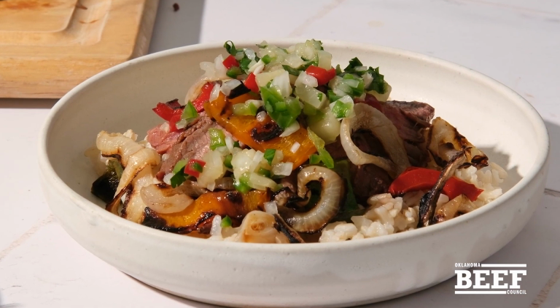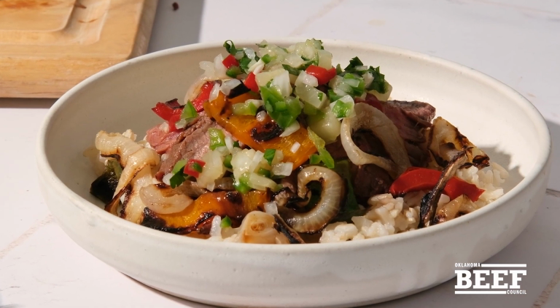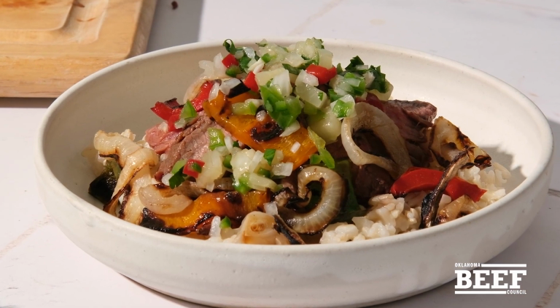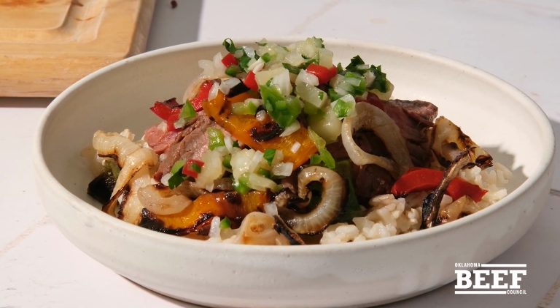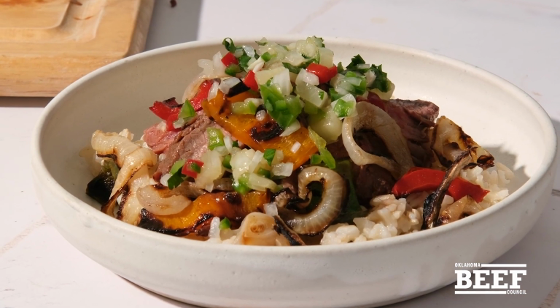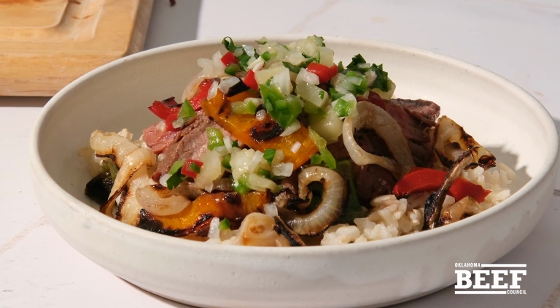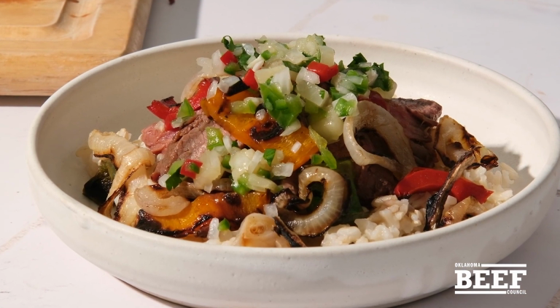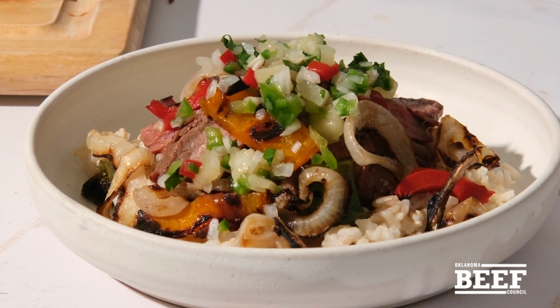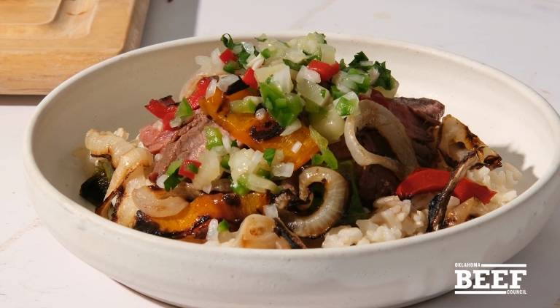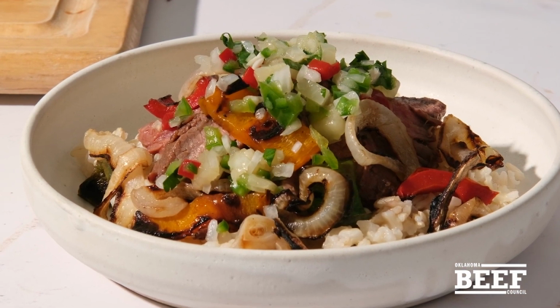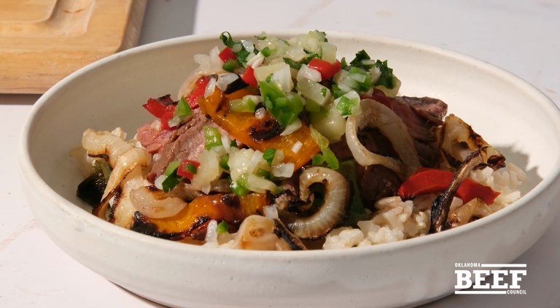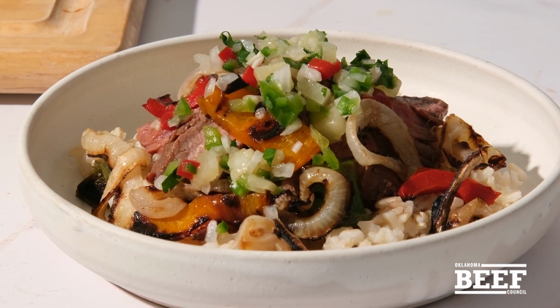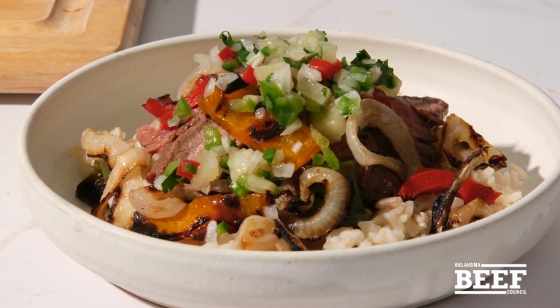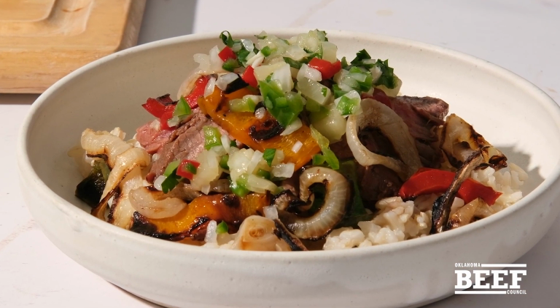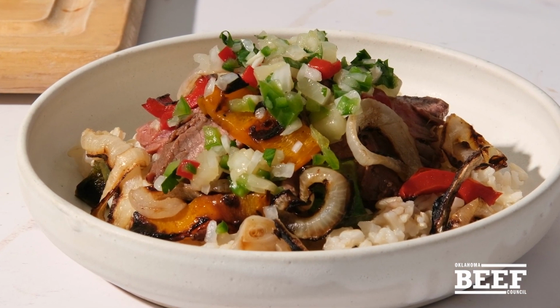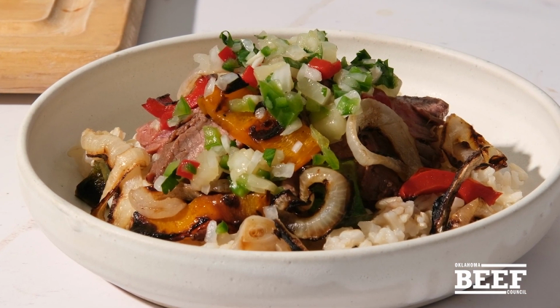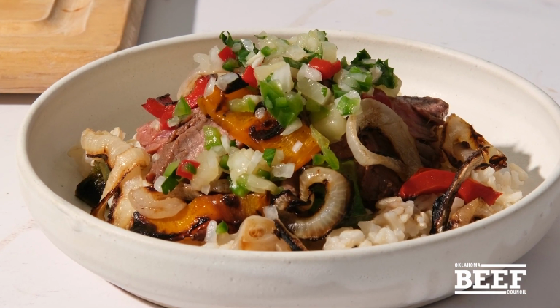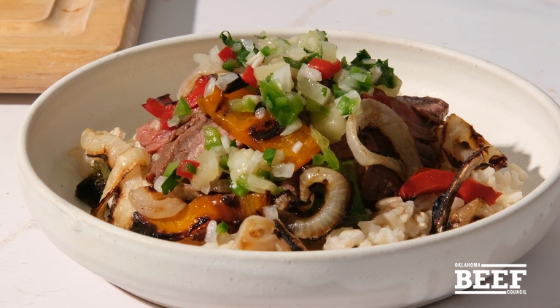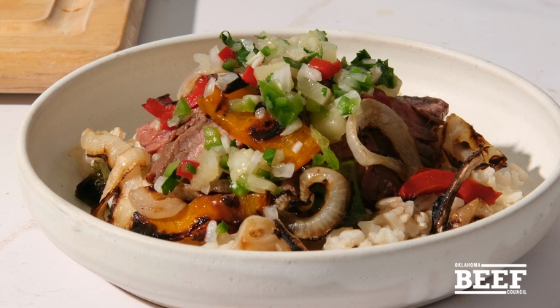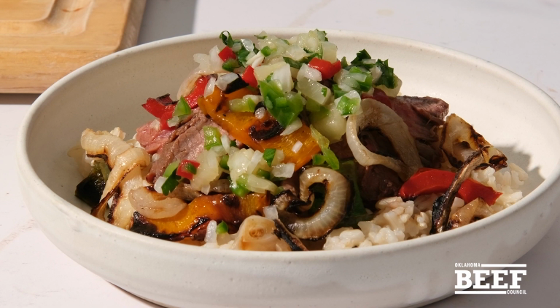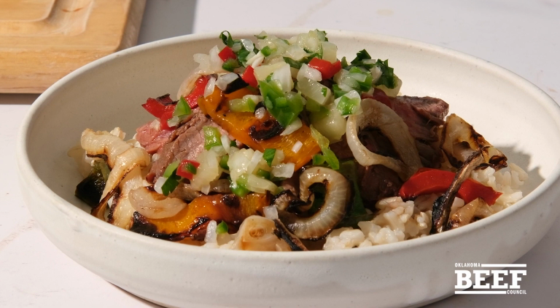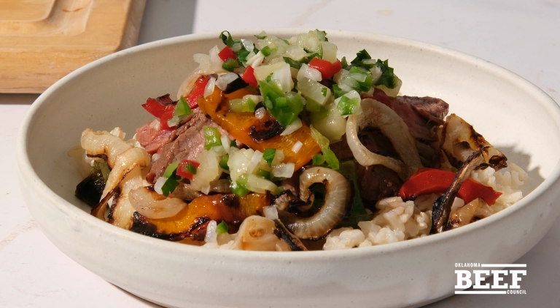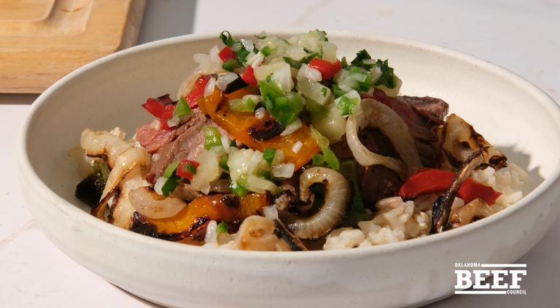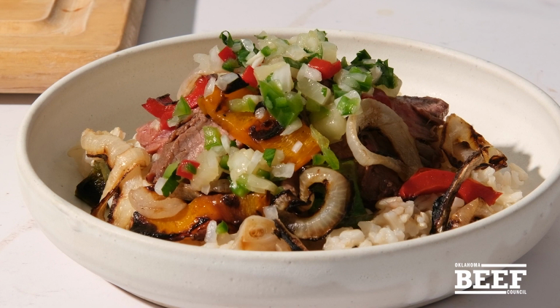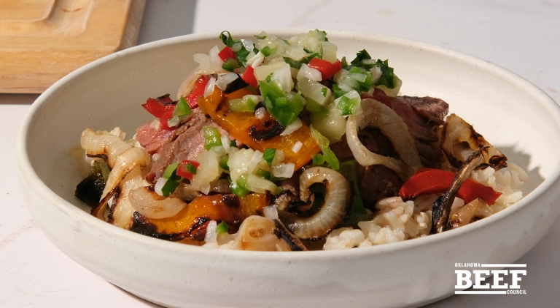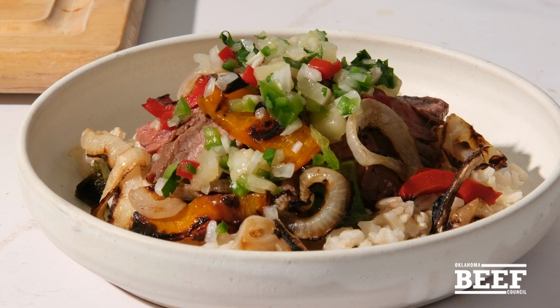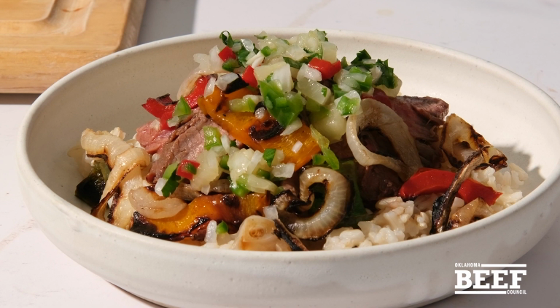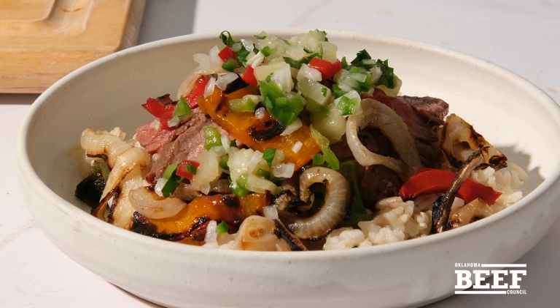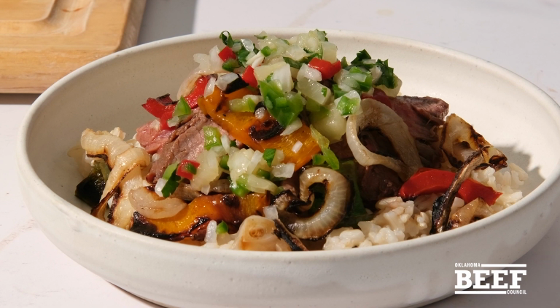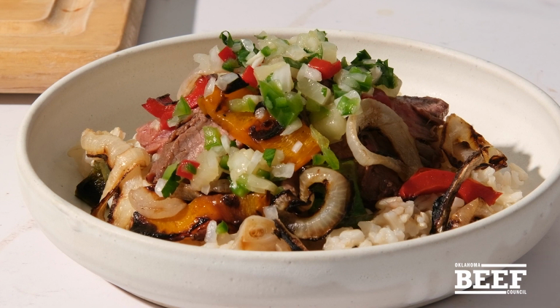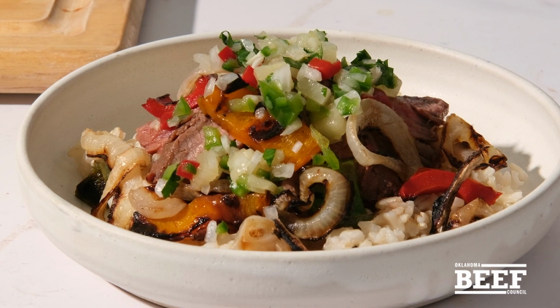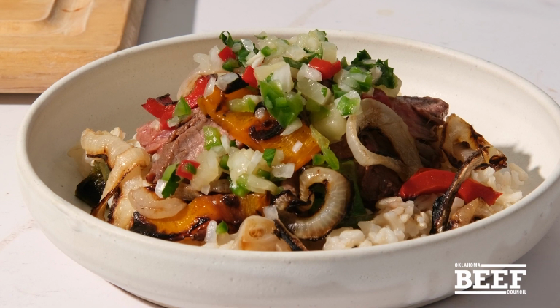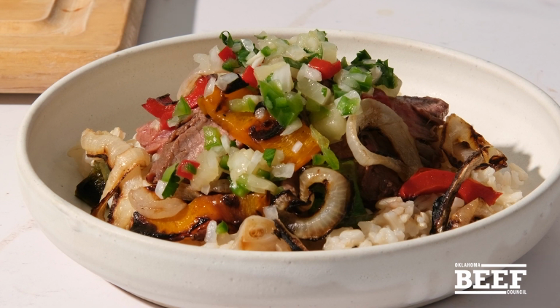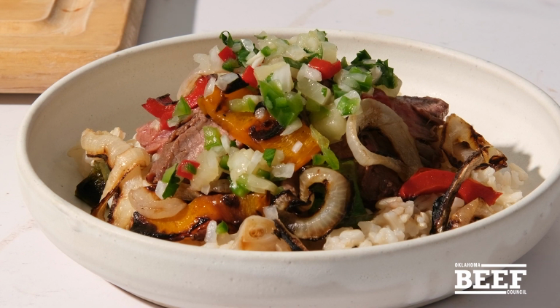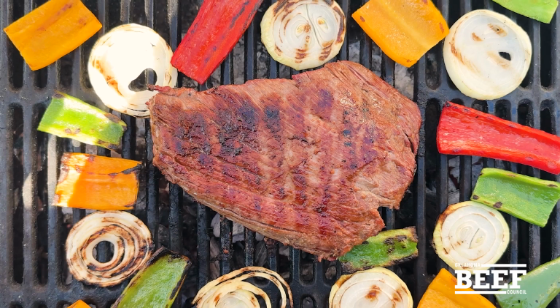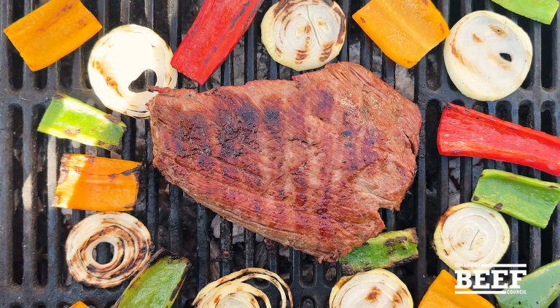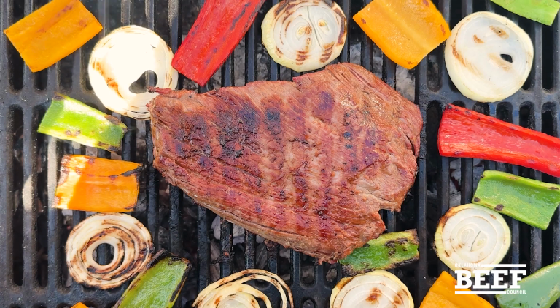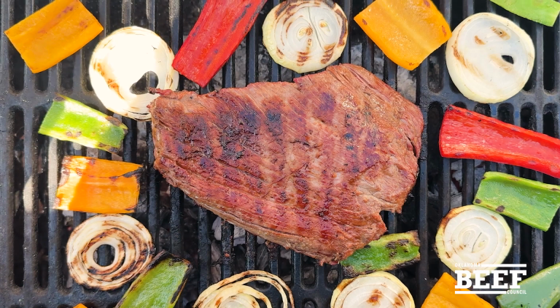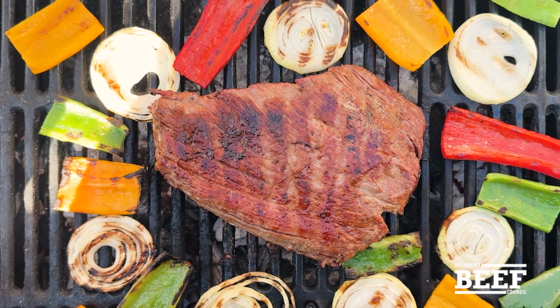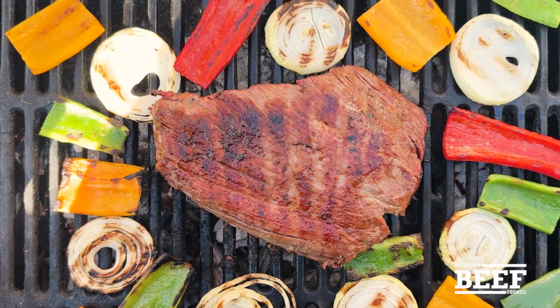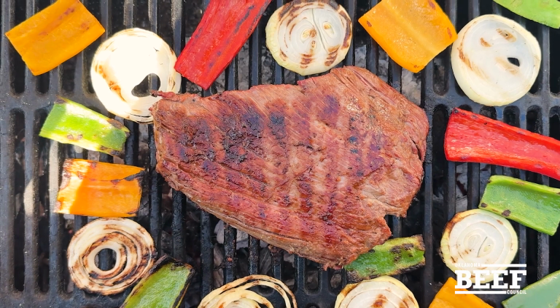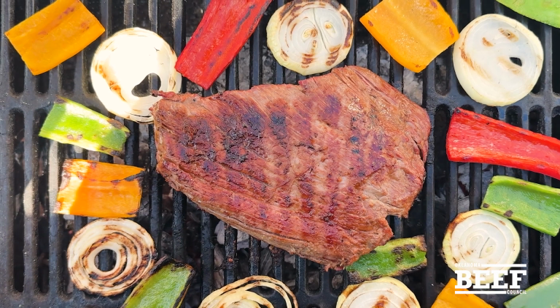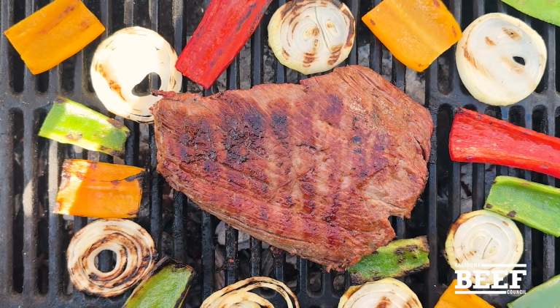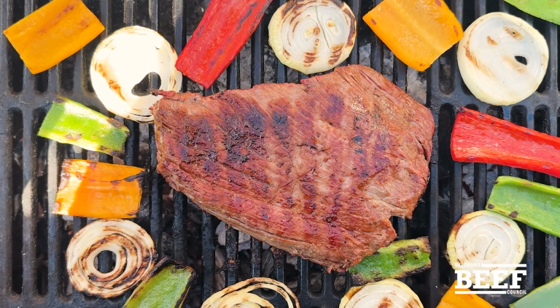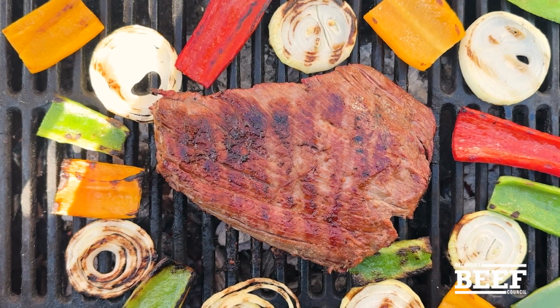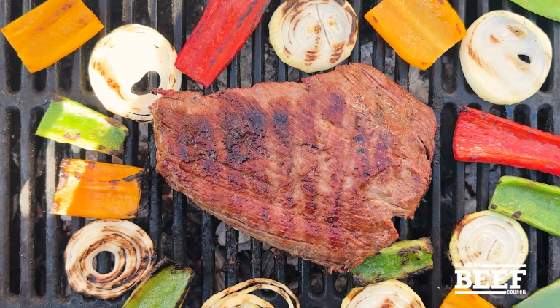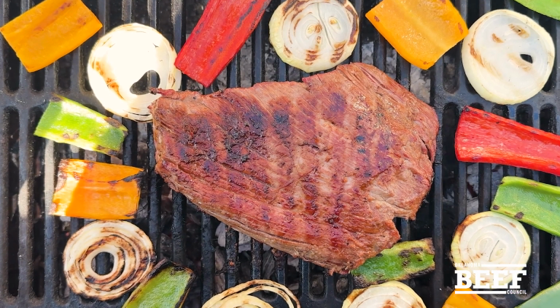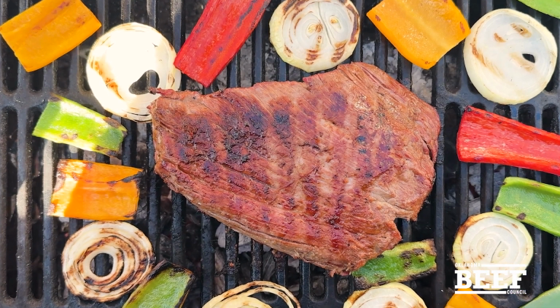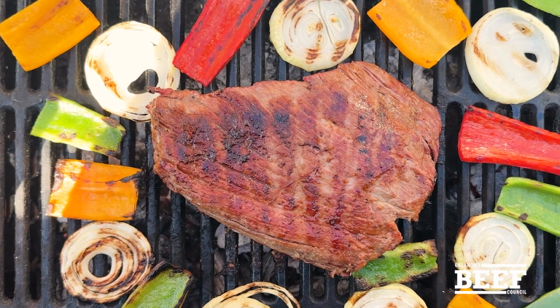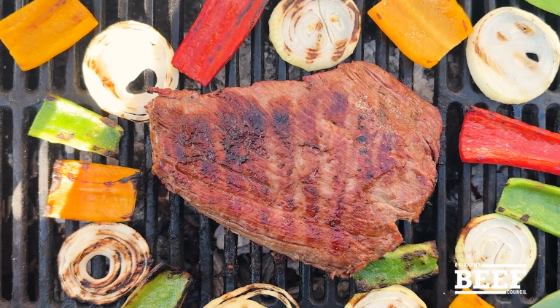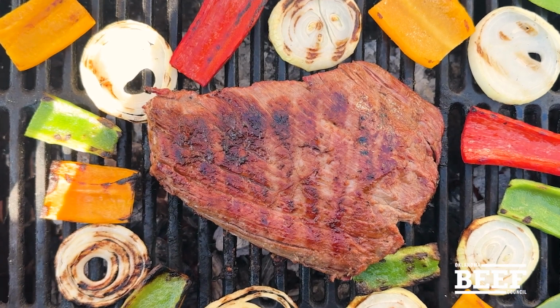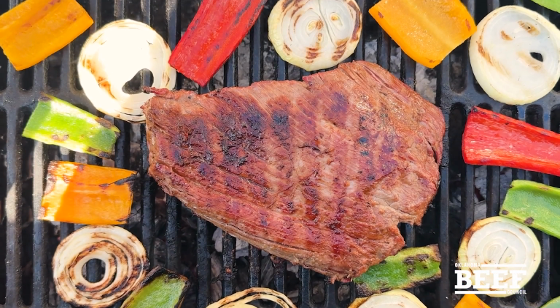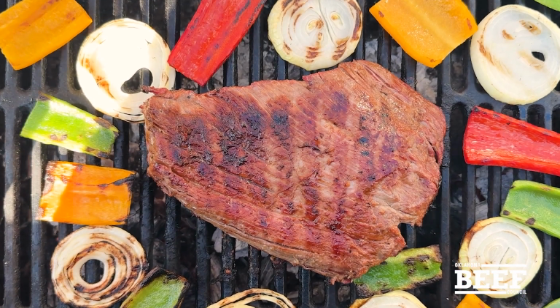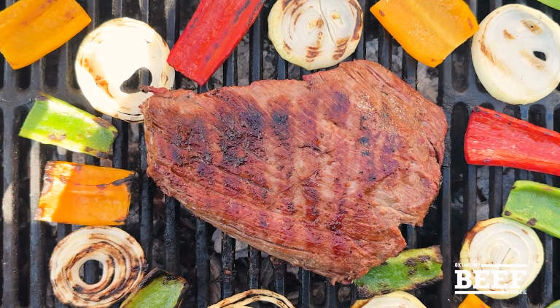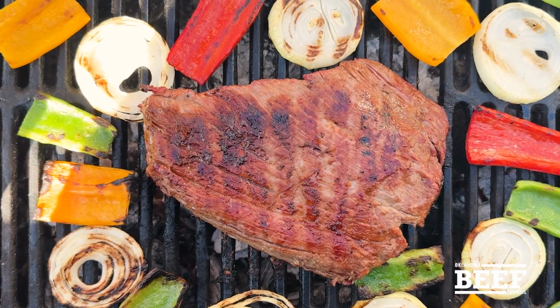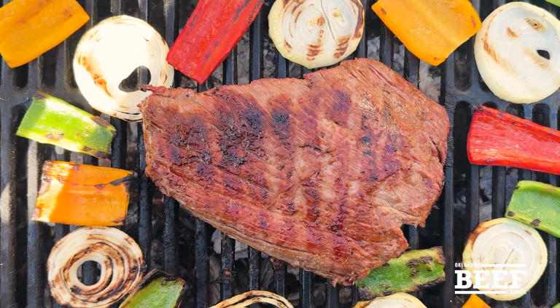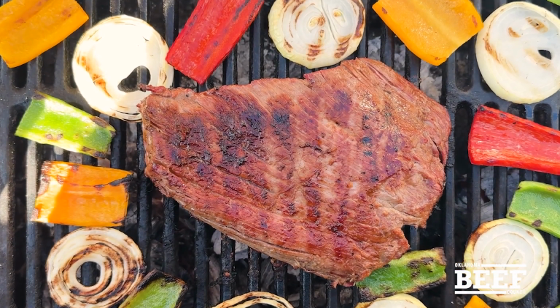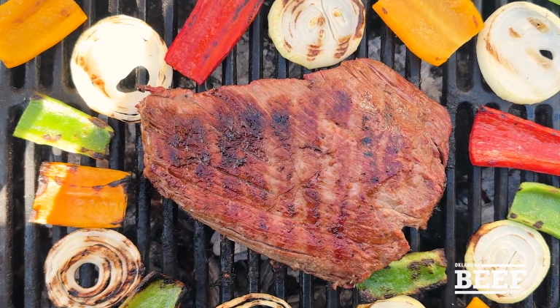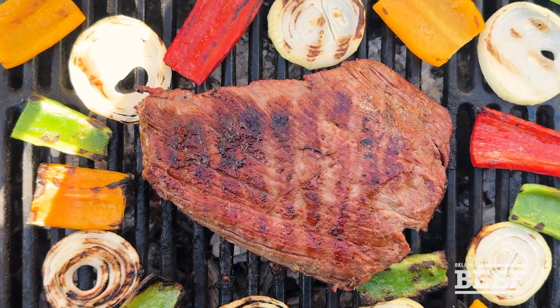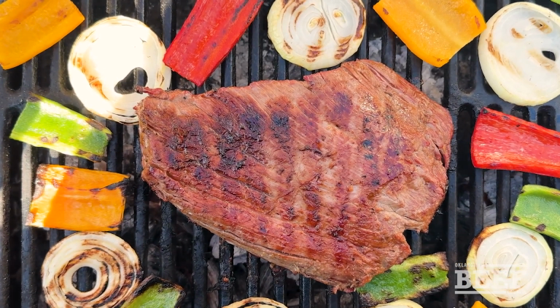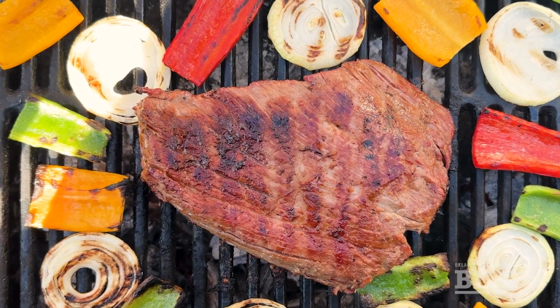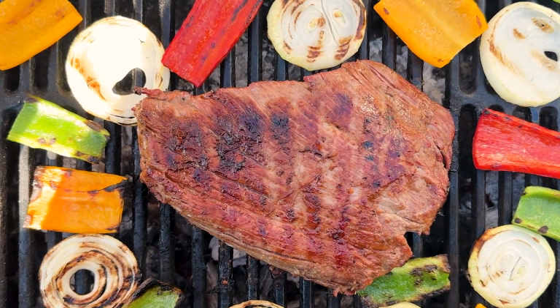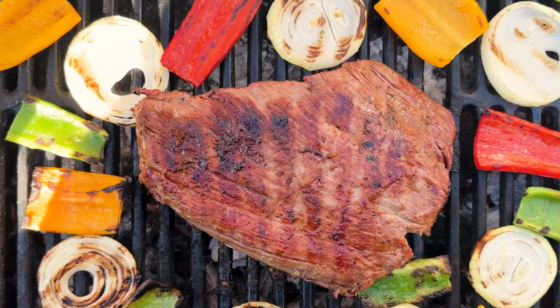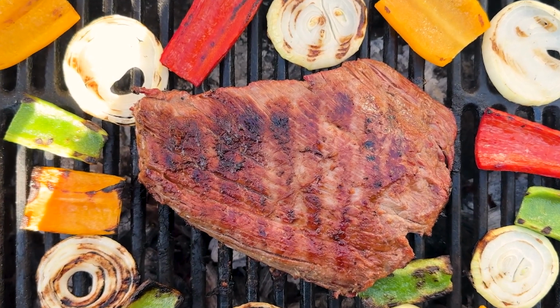You can even wrap this all up in a tortilla instead of a bowl. Start planning your ultimate summer cookouts with delicious, nutritious beef.